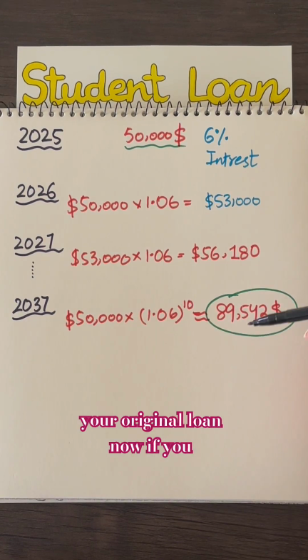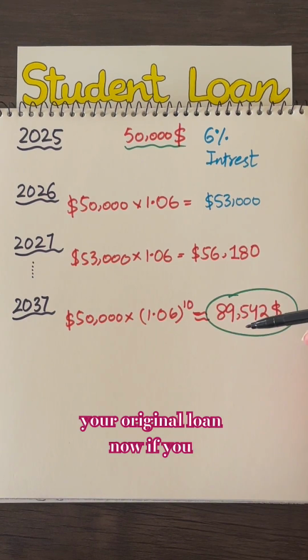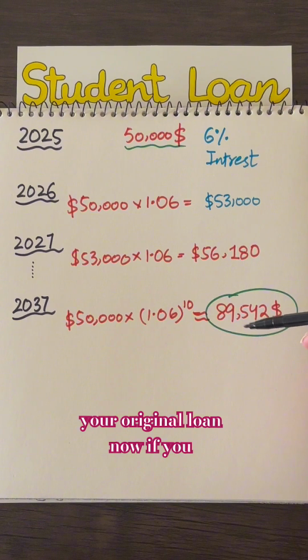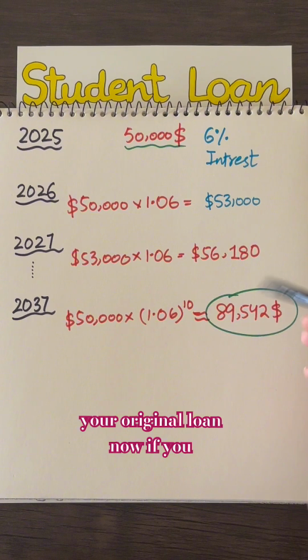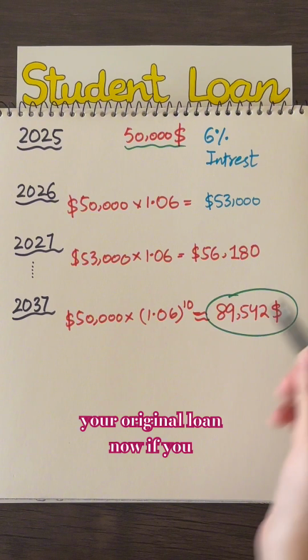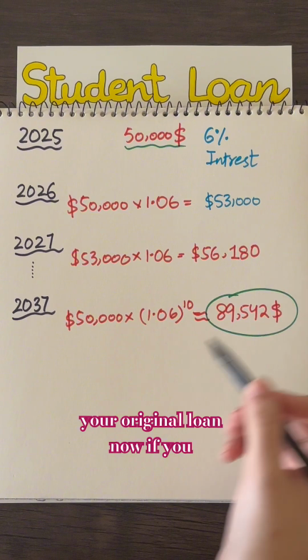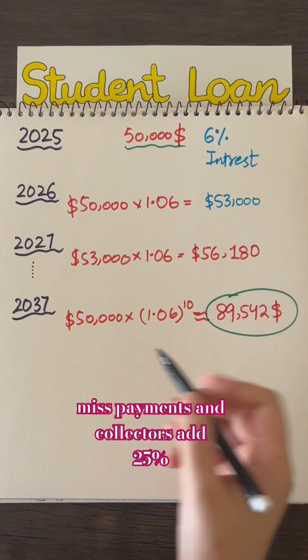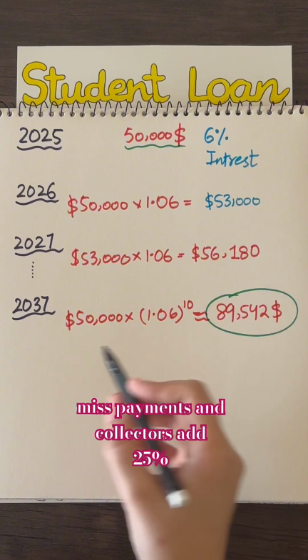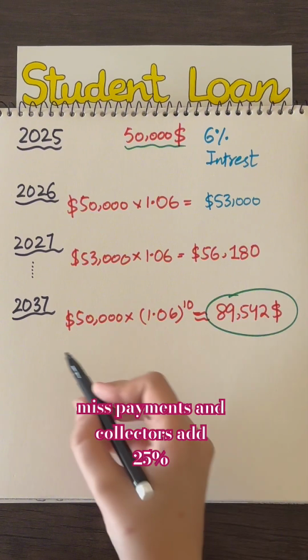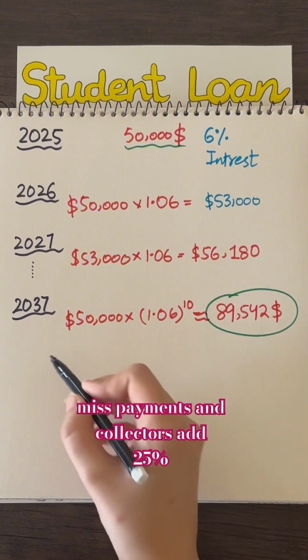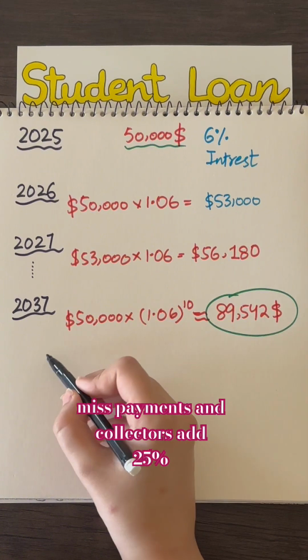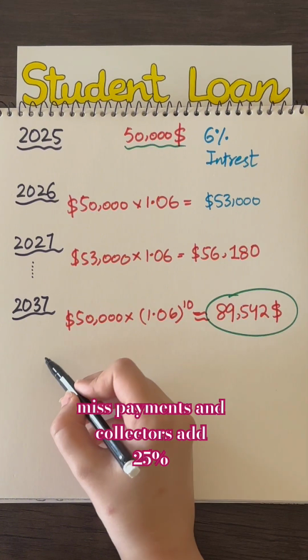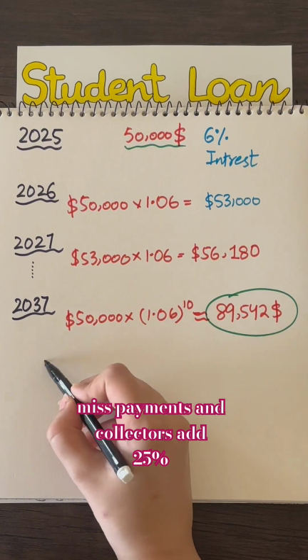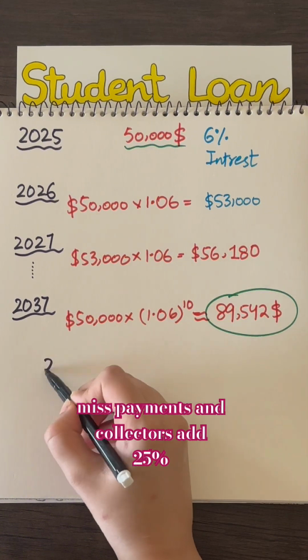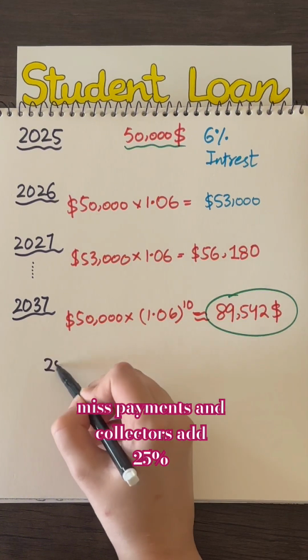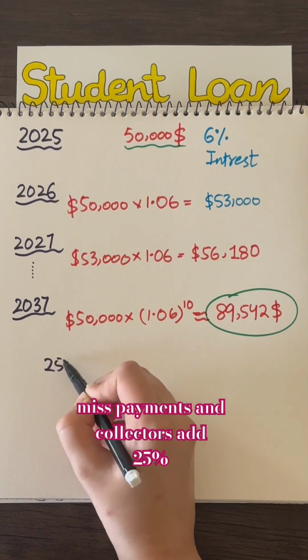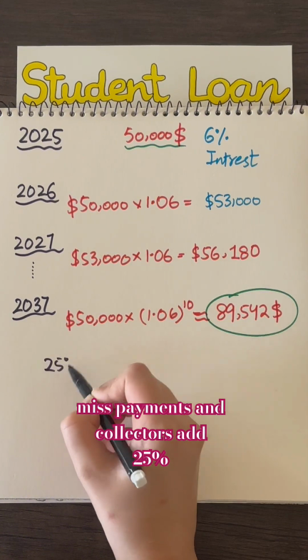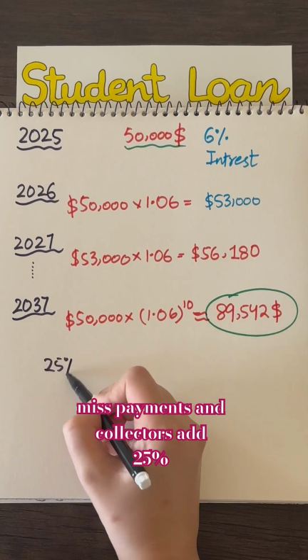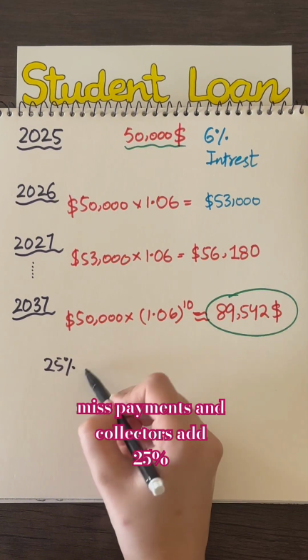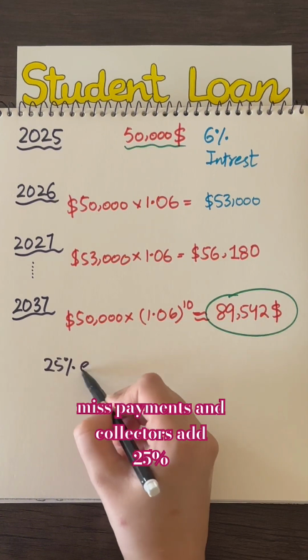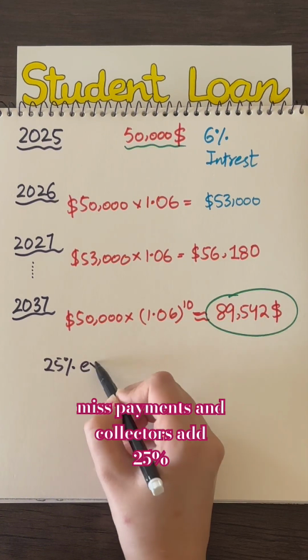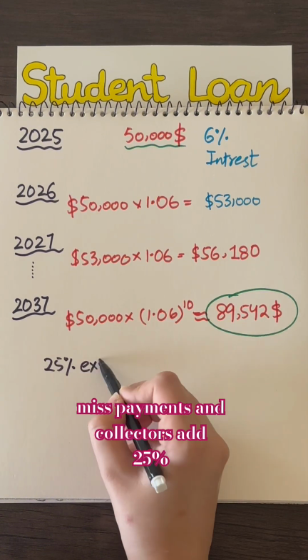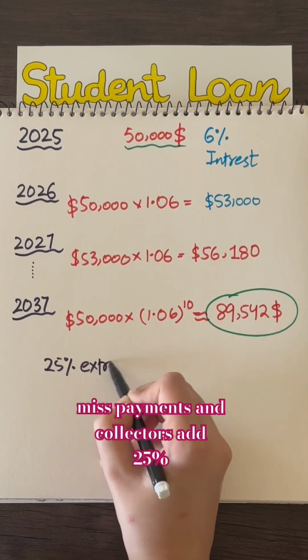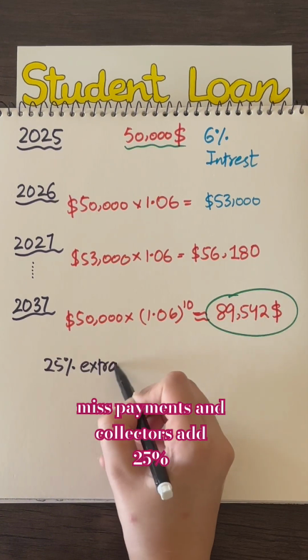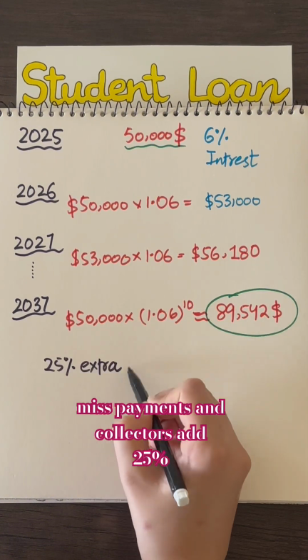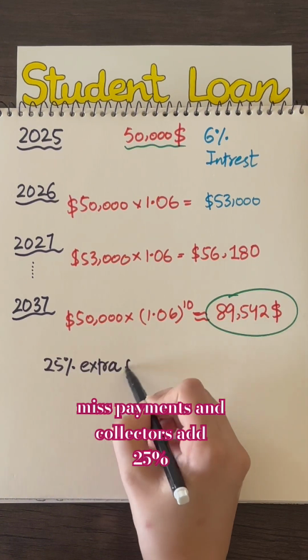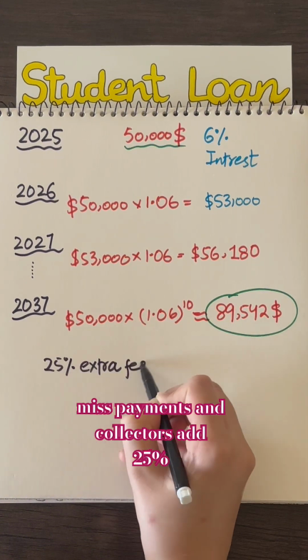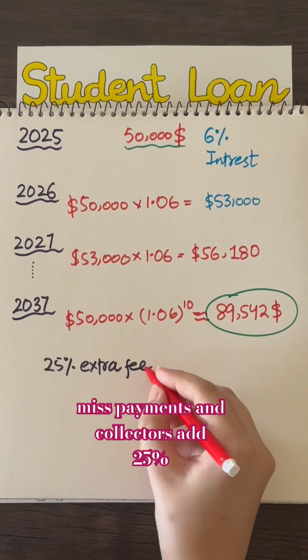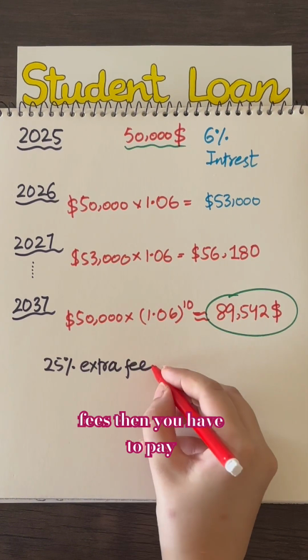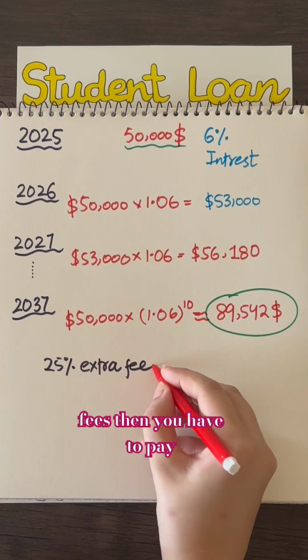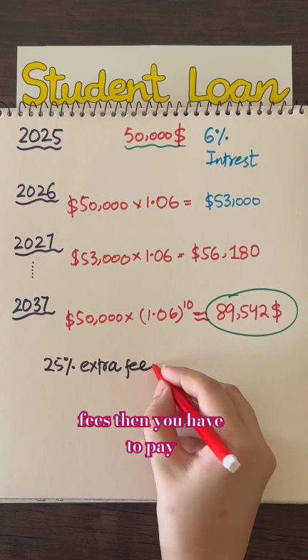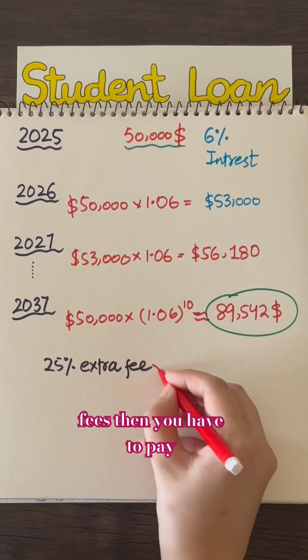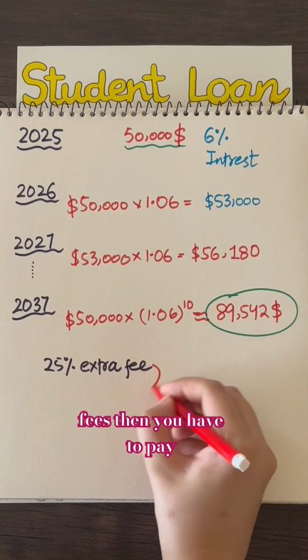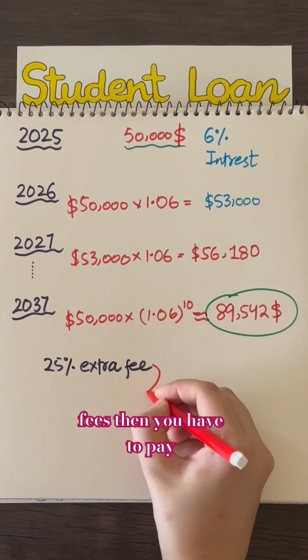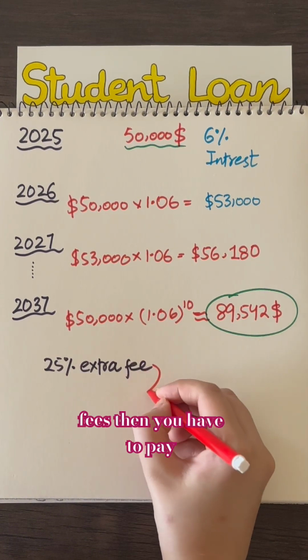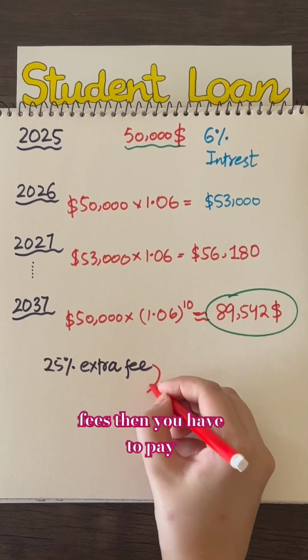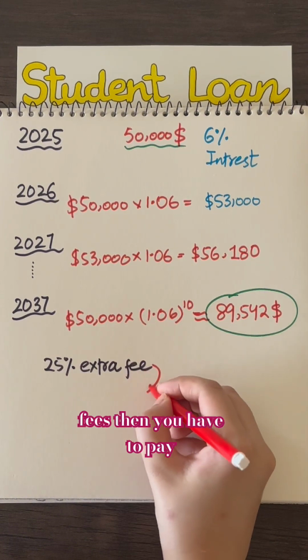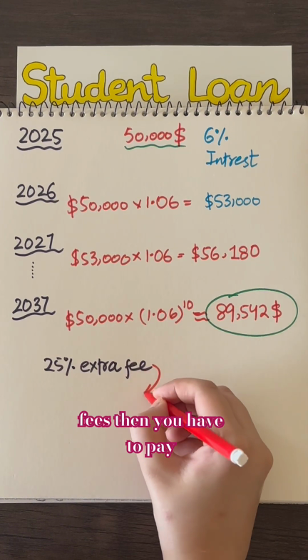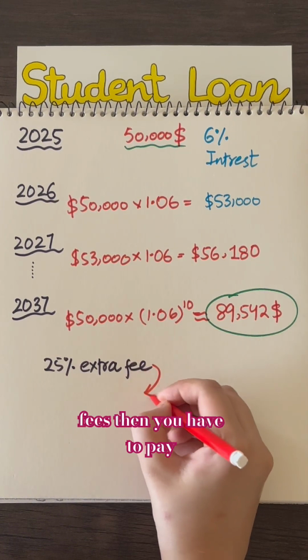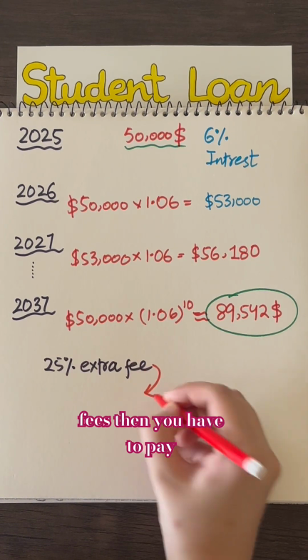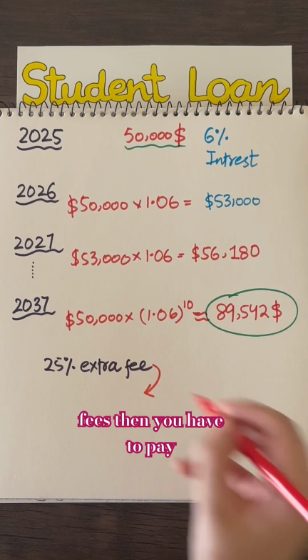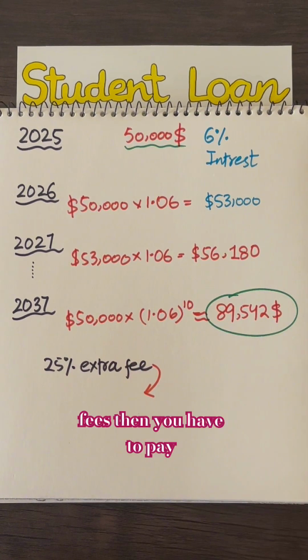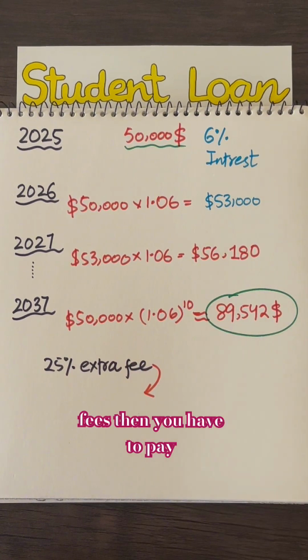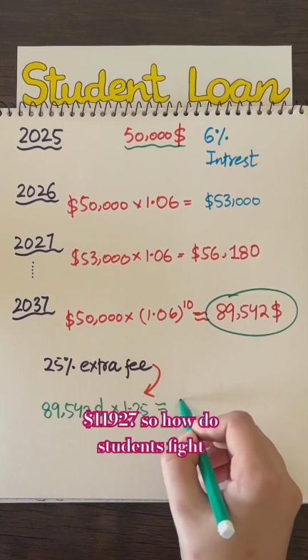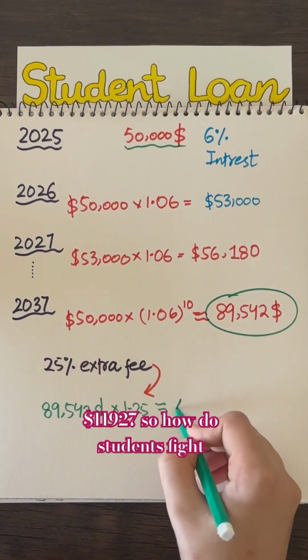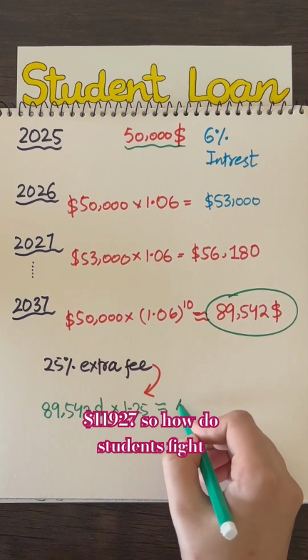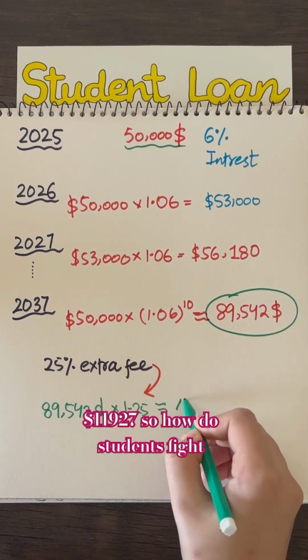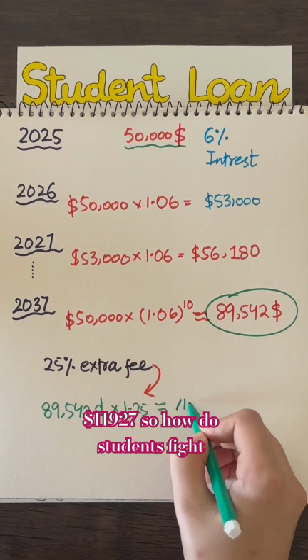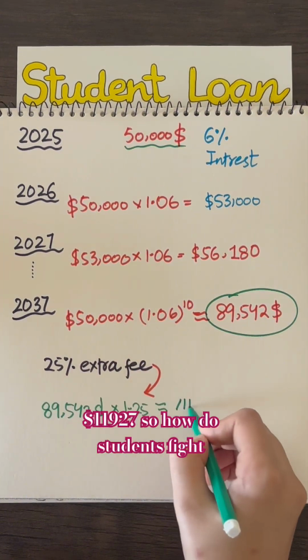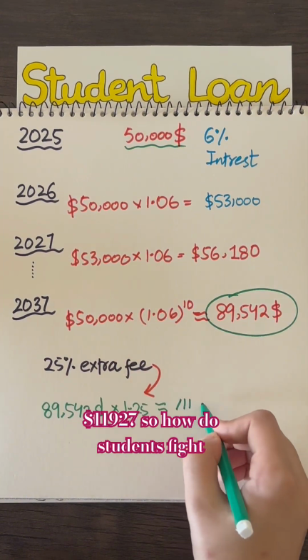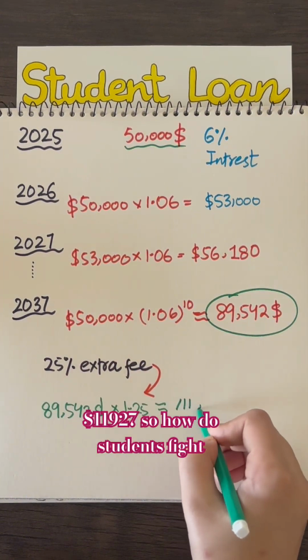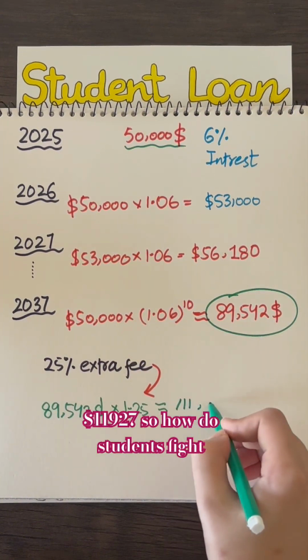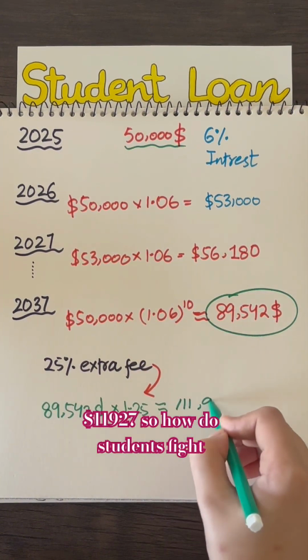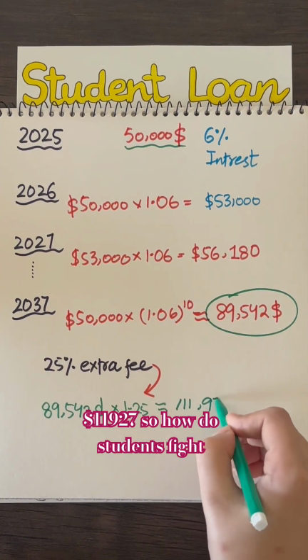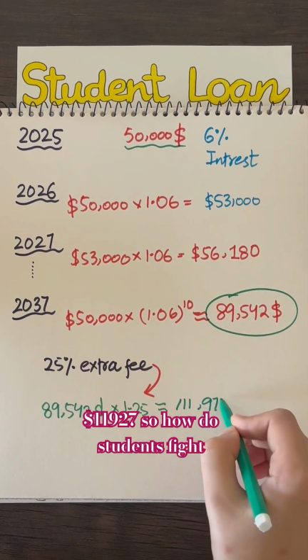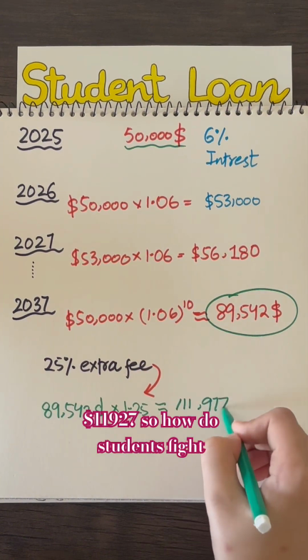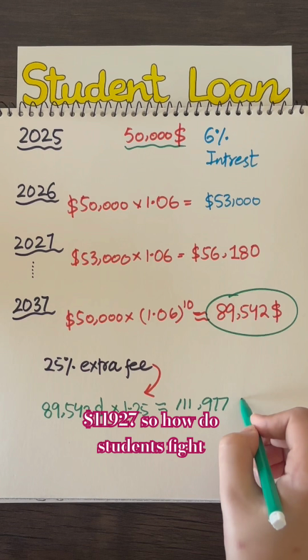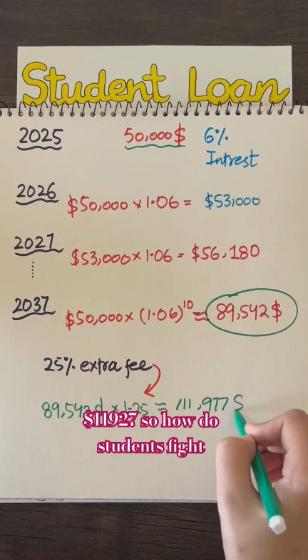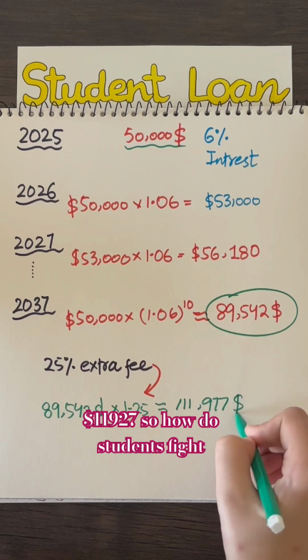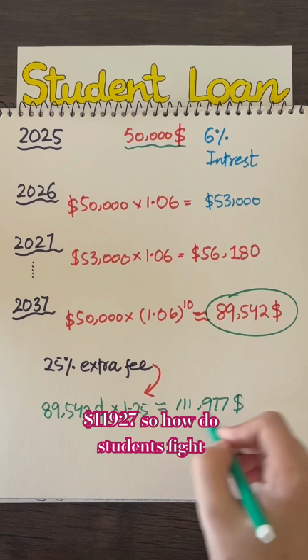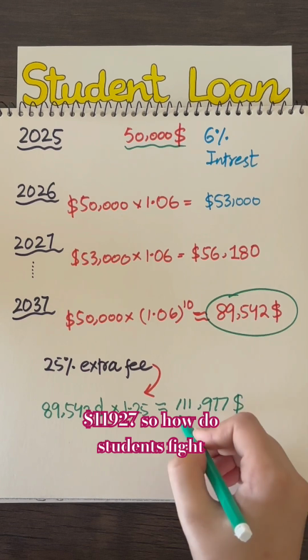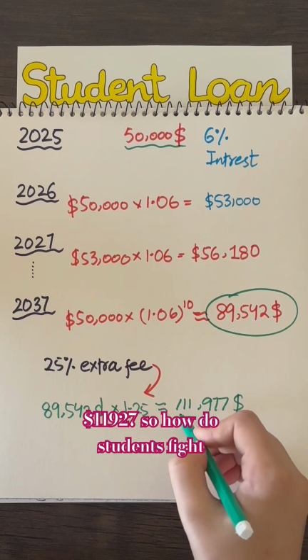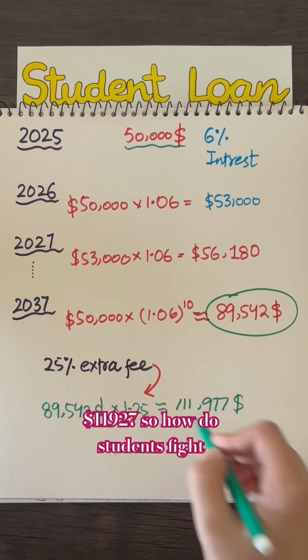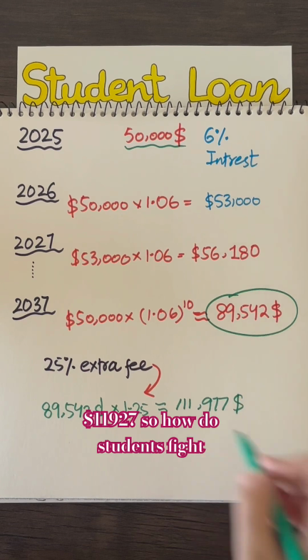Now, if you miss payments and collectors add 25% fees, then you have to pay $111,927.